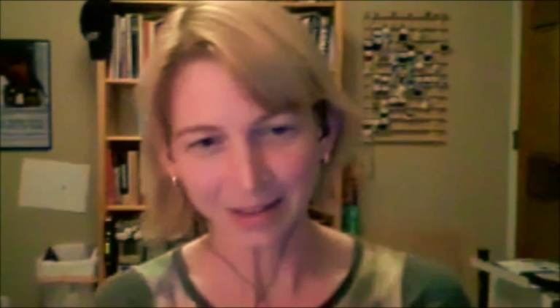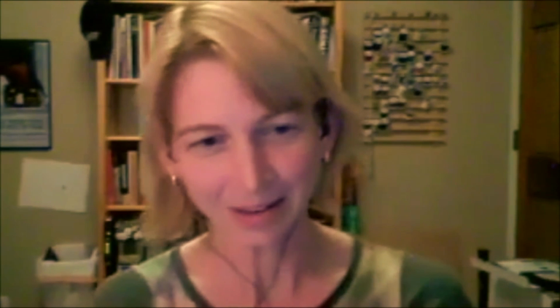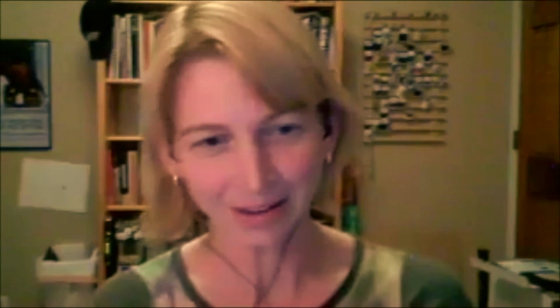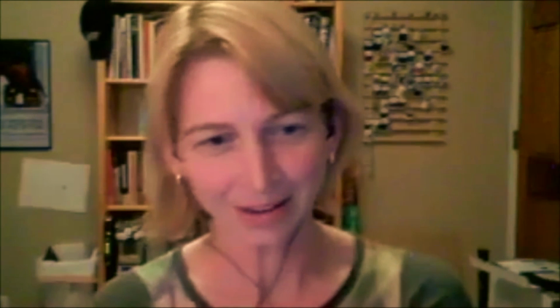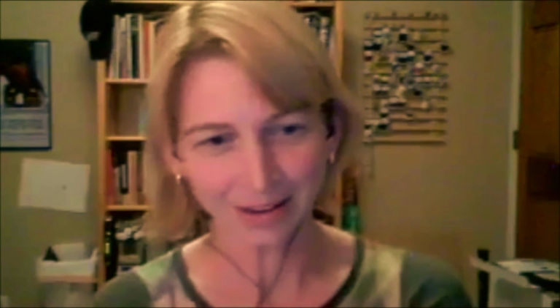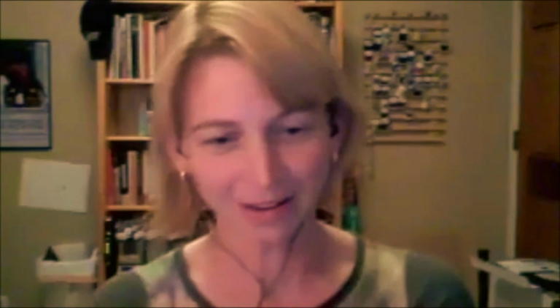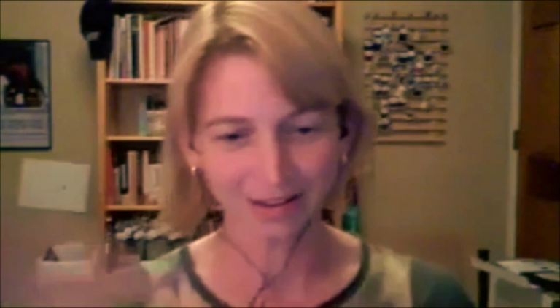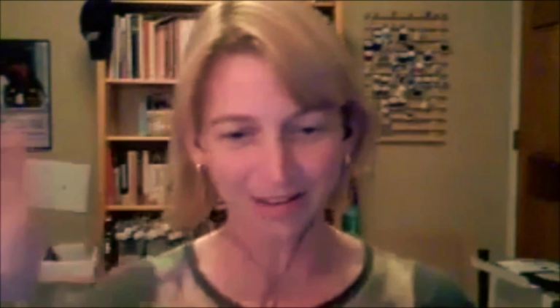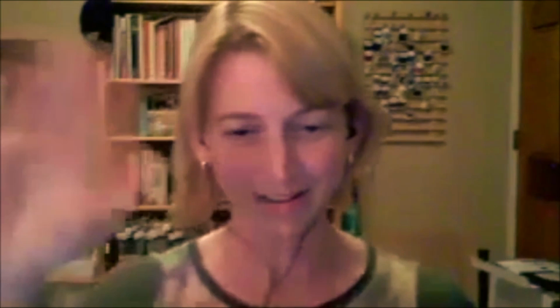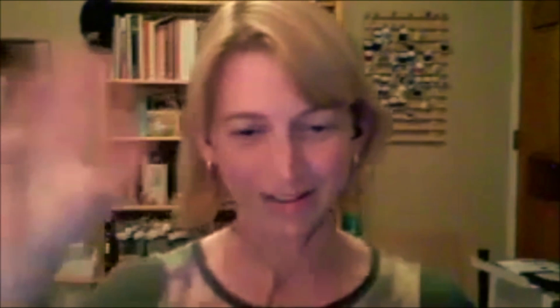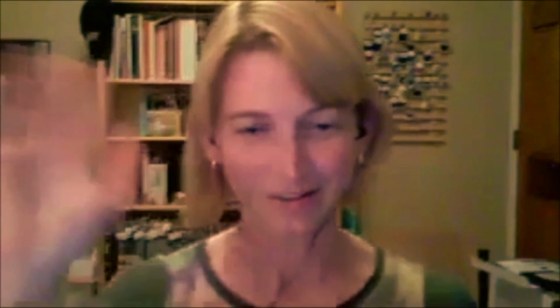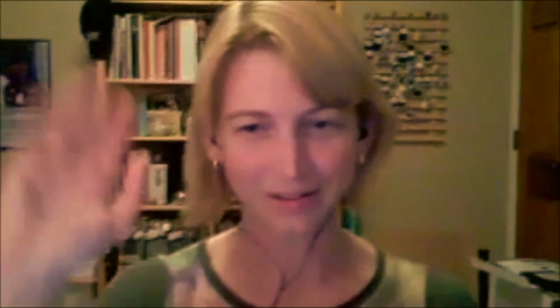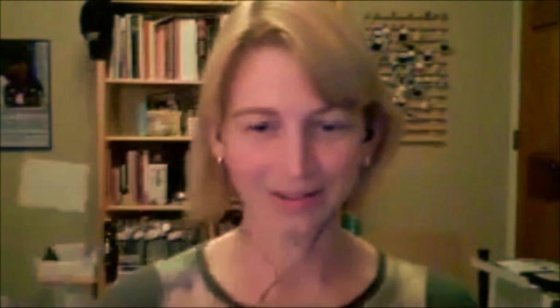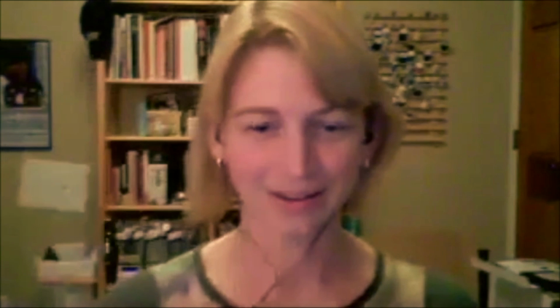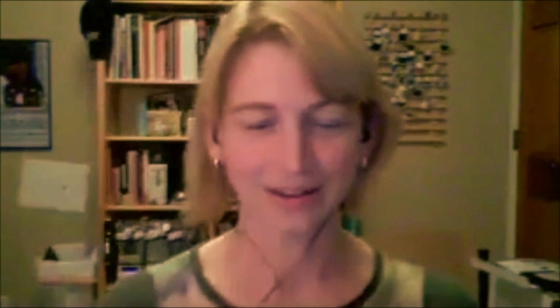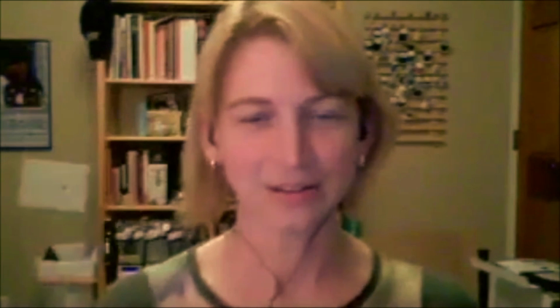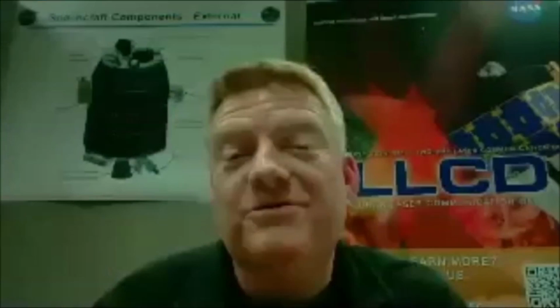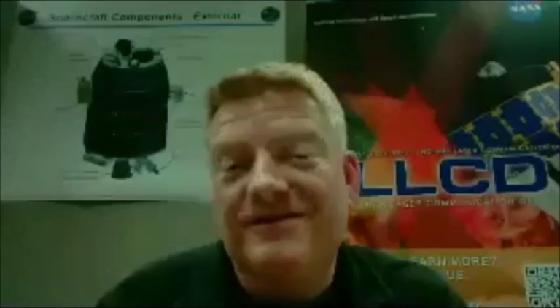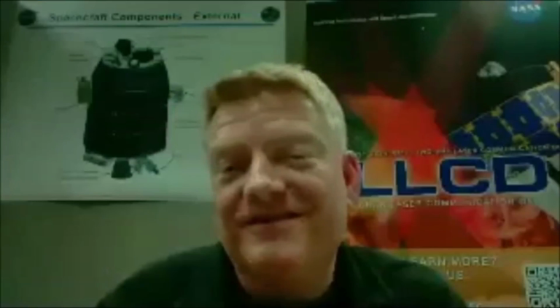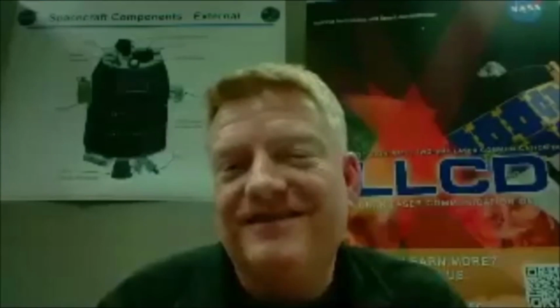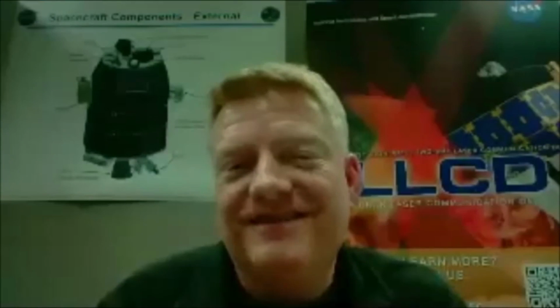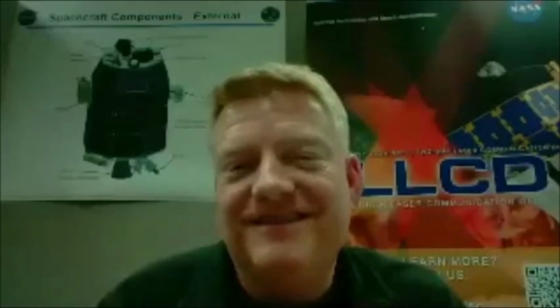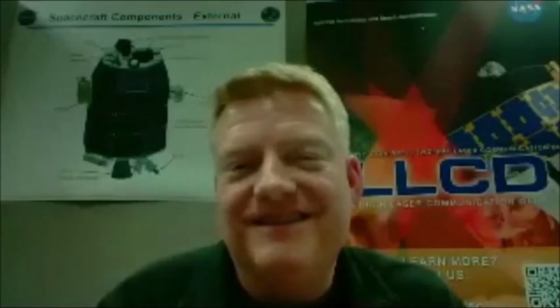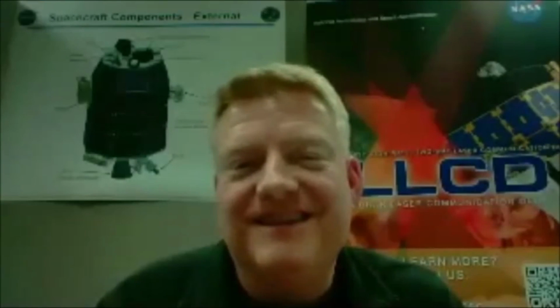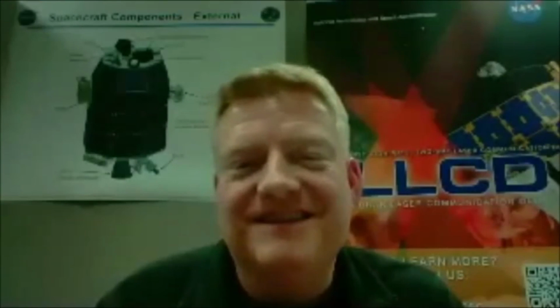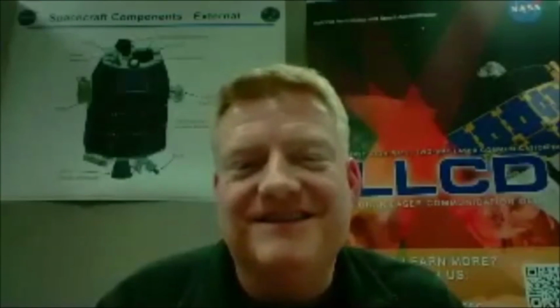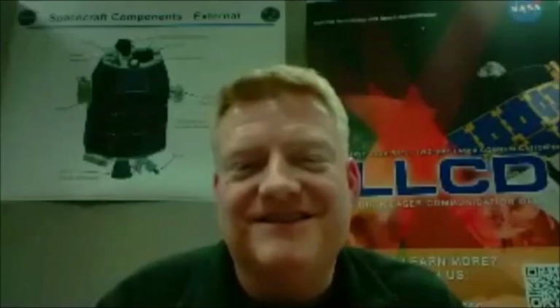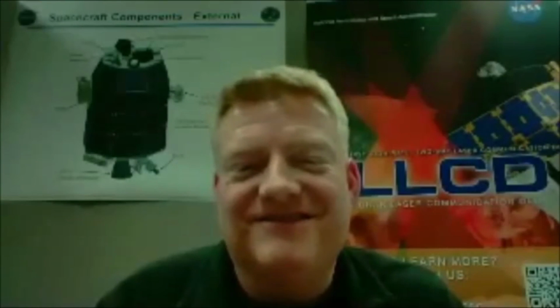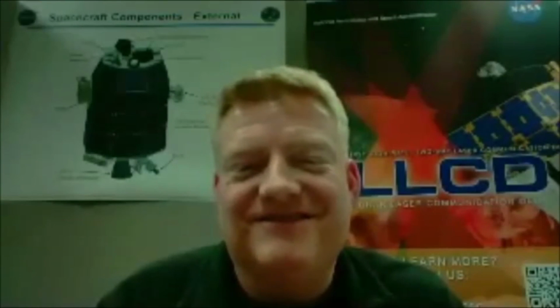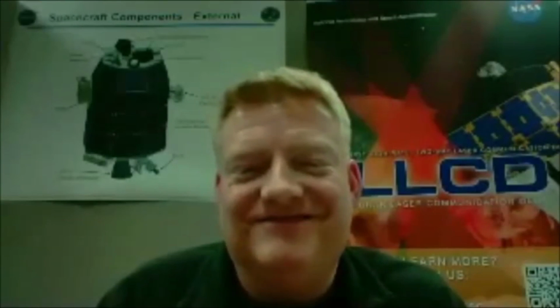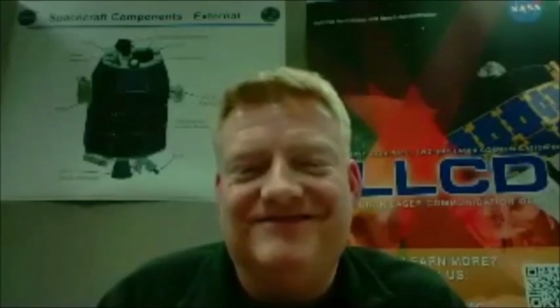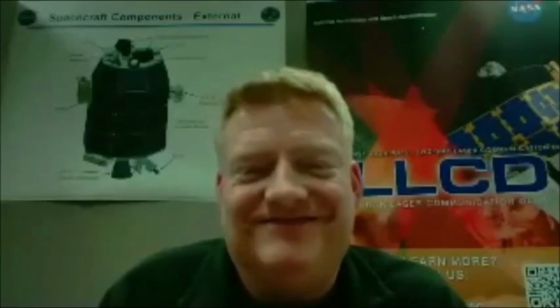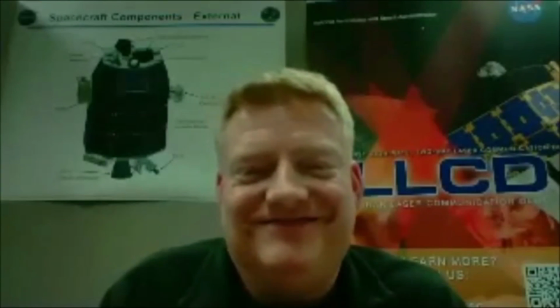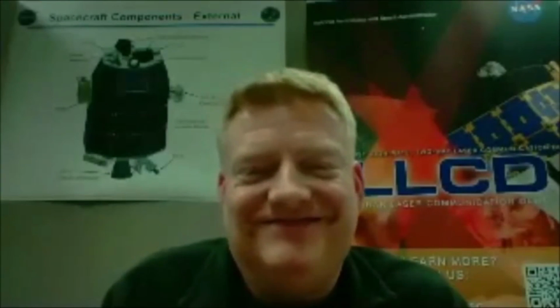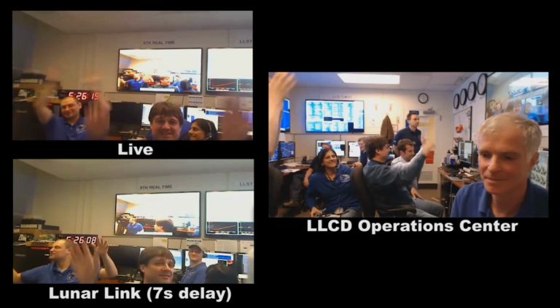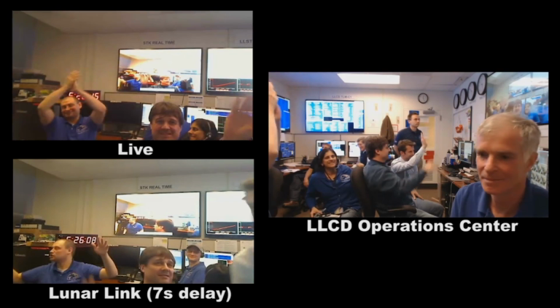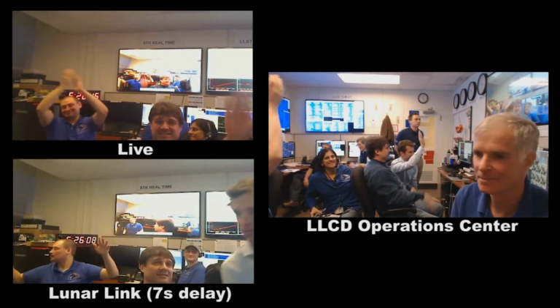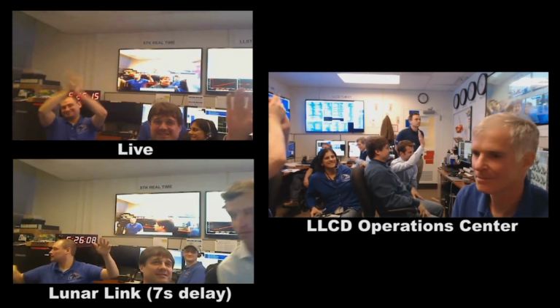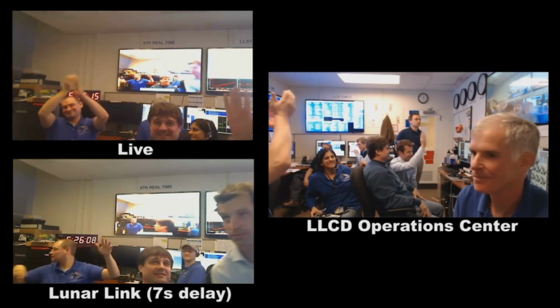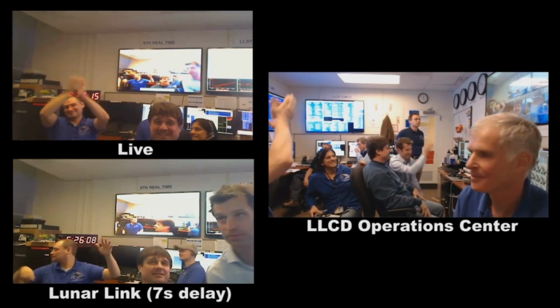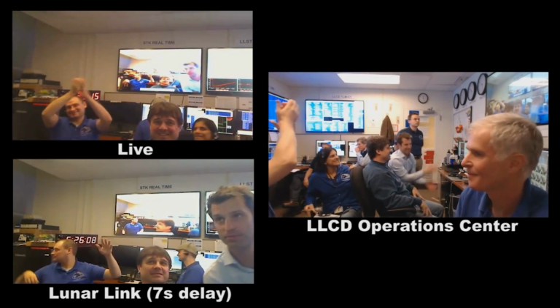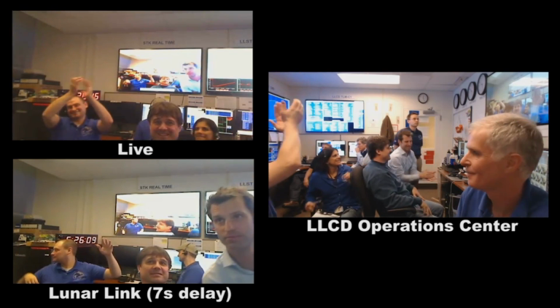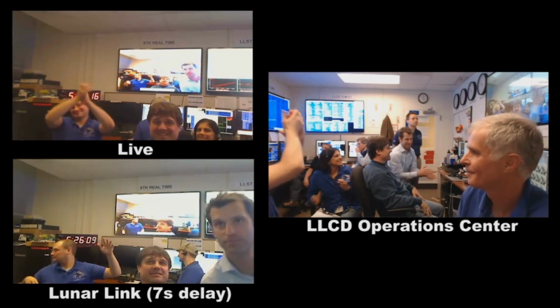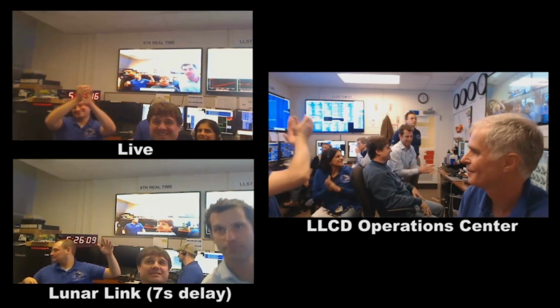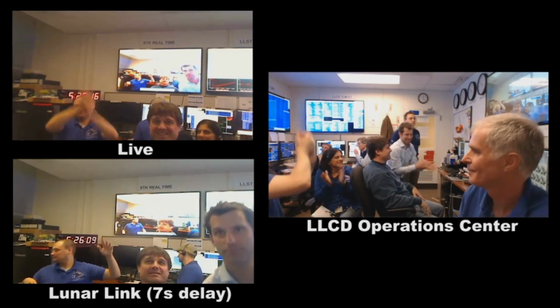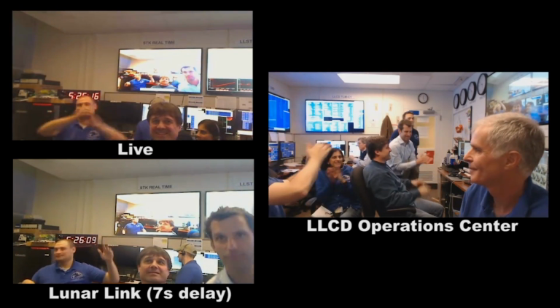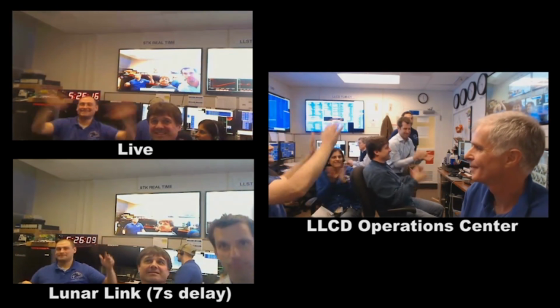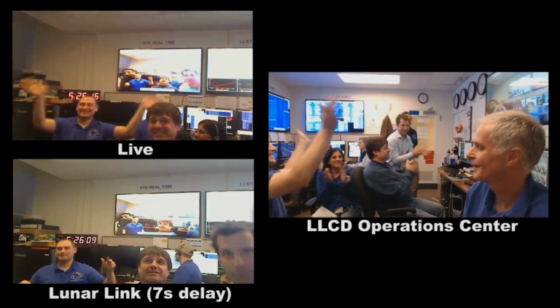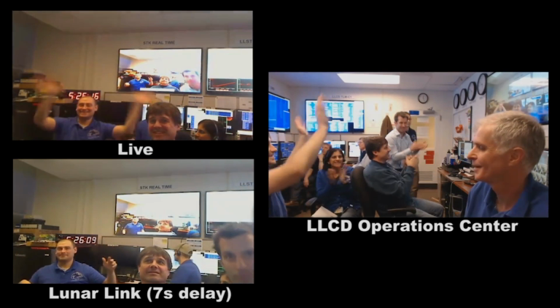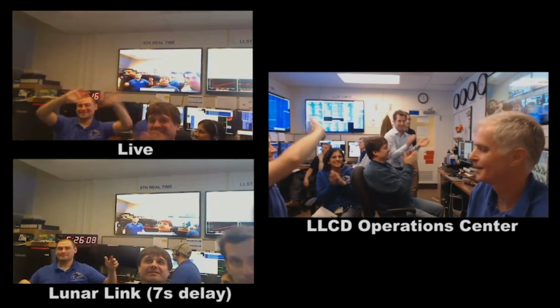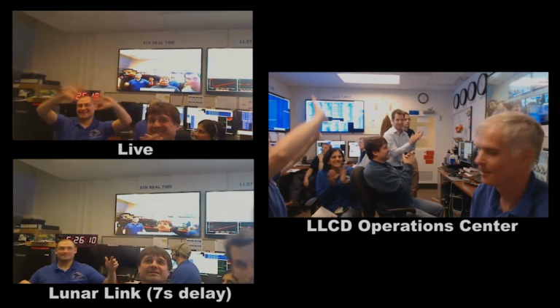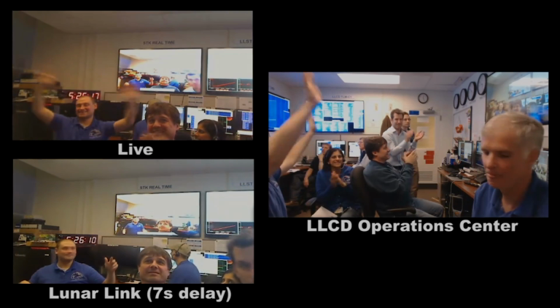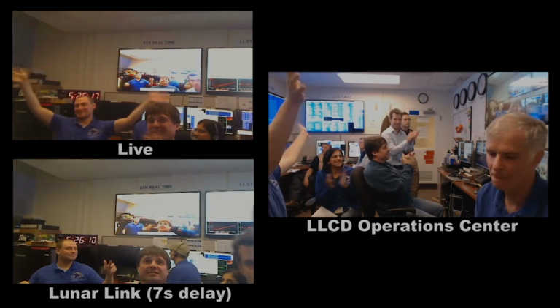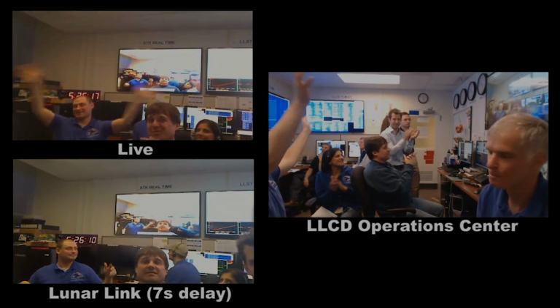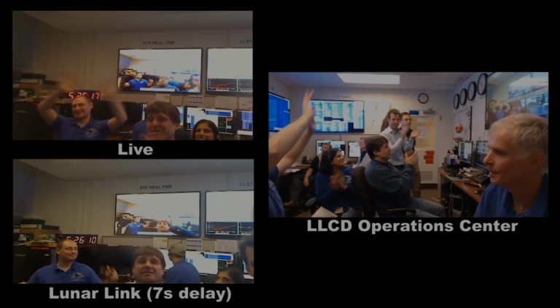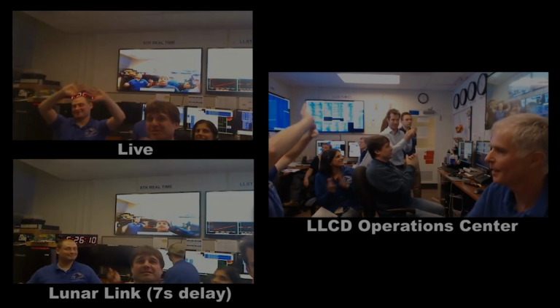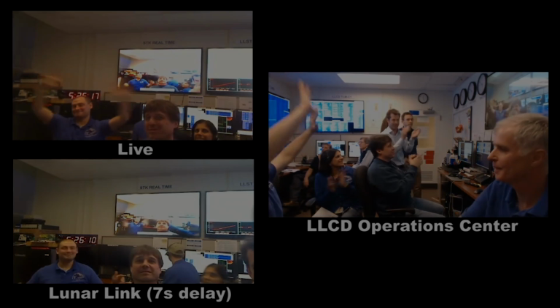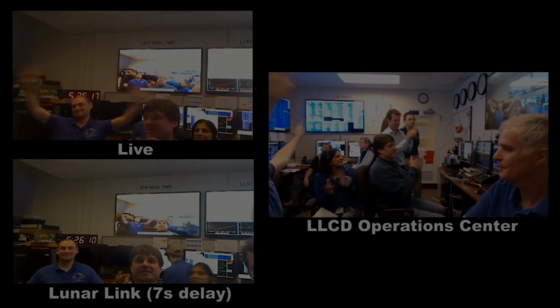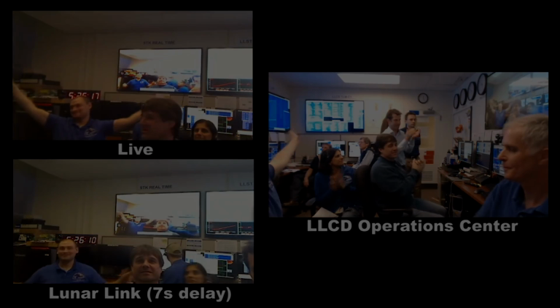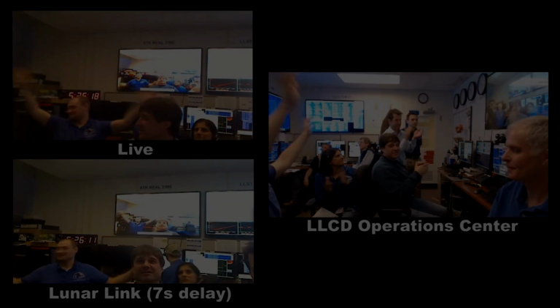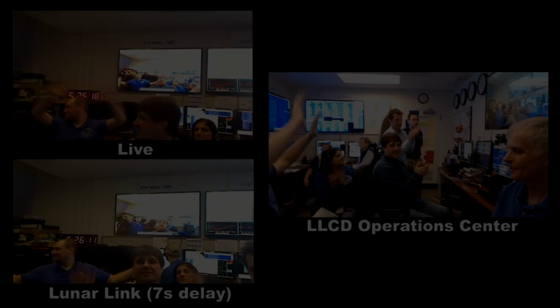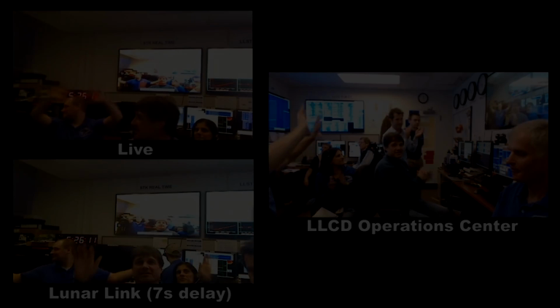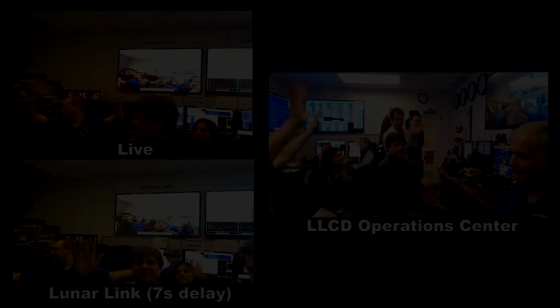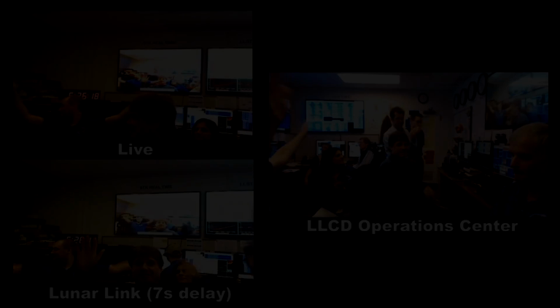Thanks, Emily. Thank you. Thanks, everyone, and good night. Thank you, everybody.